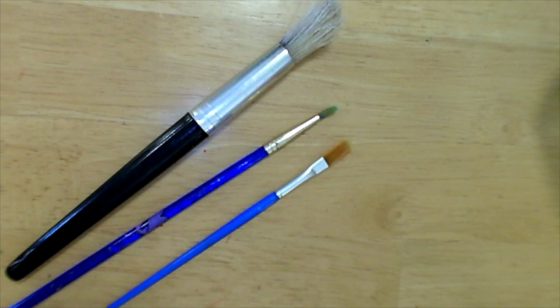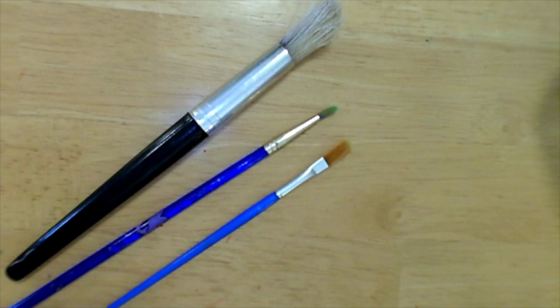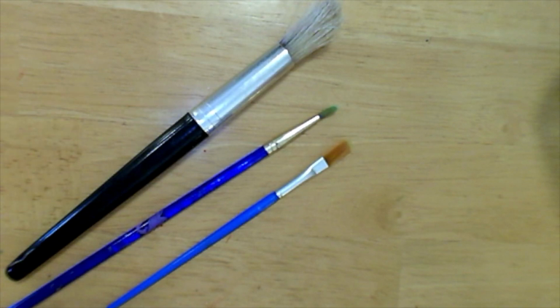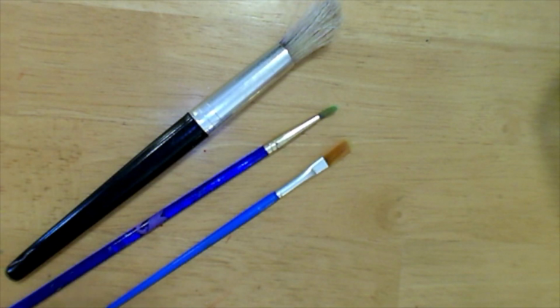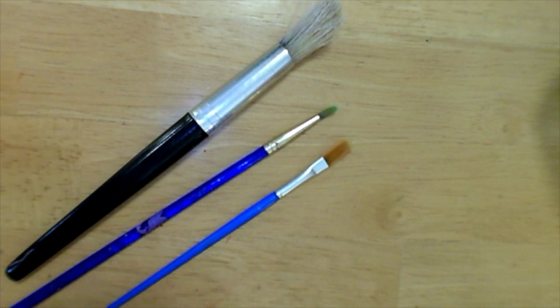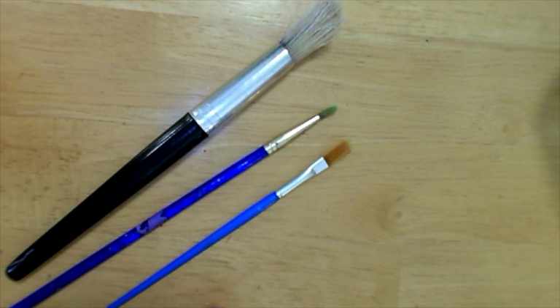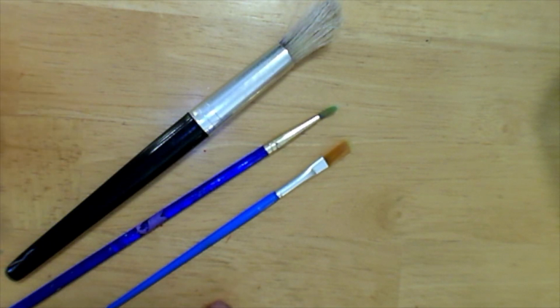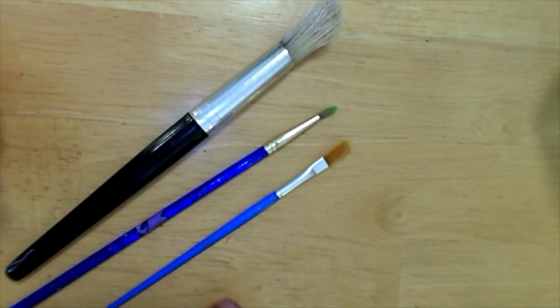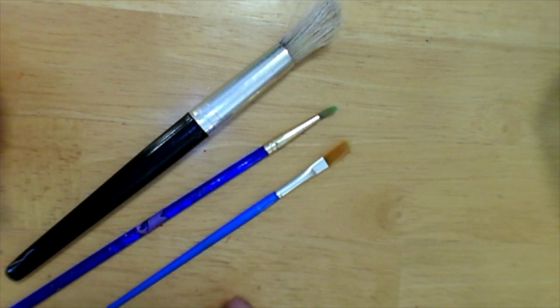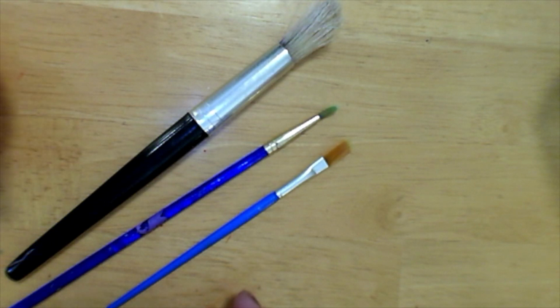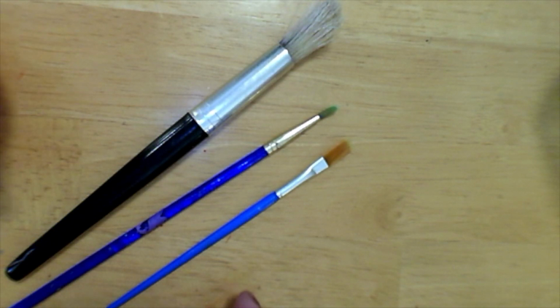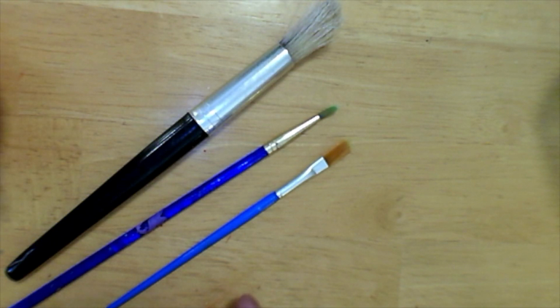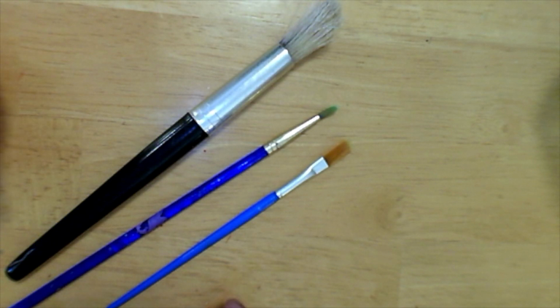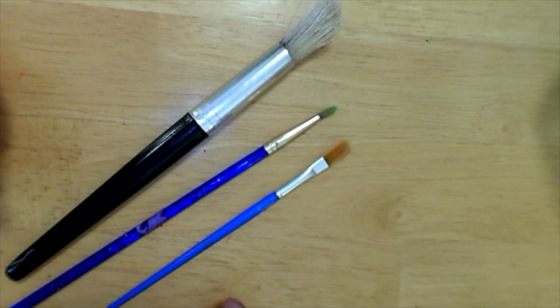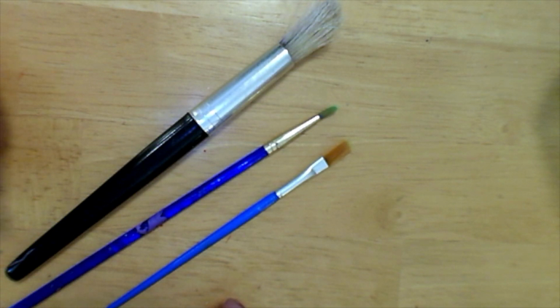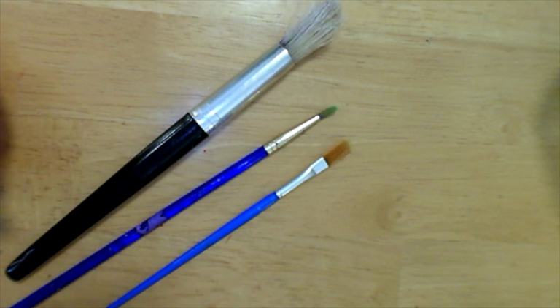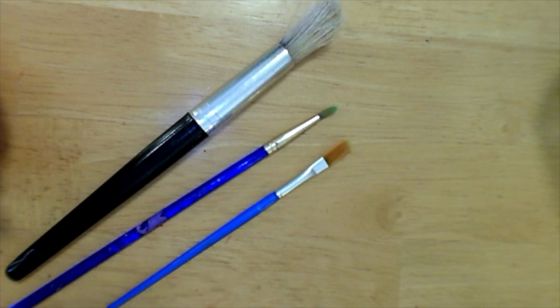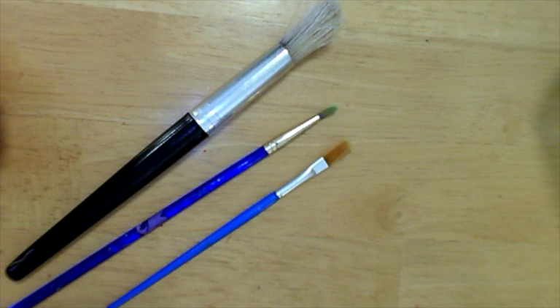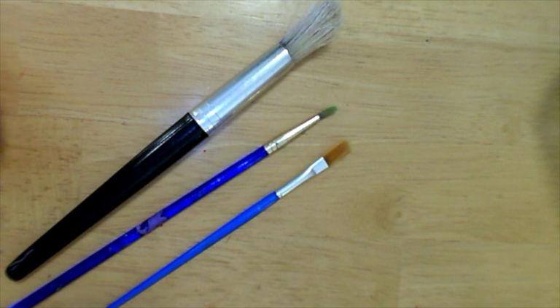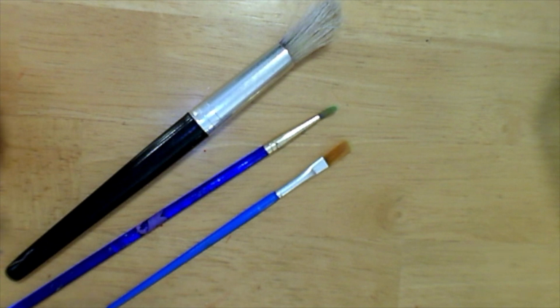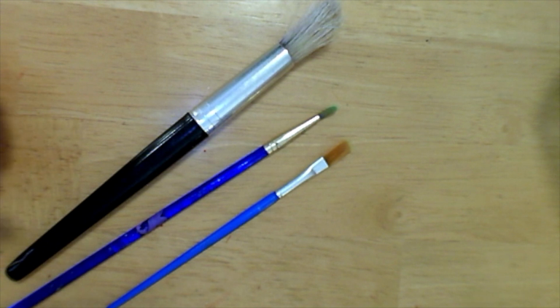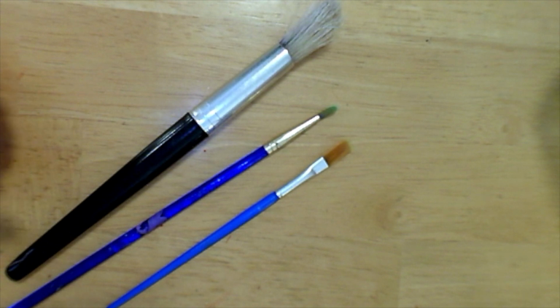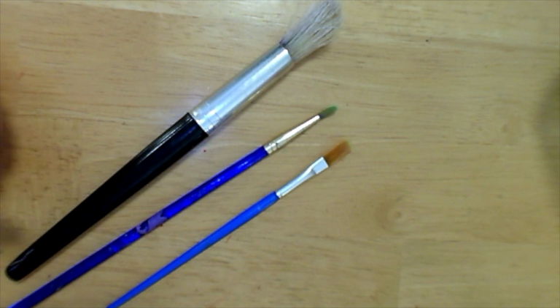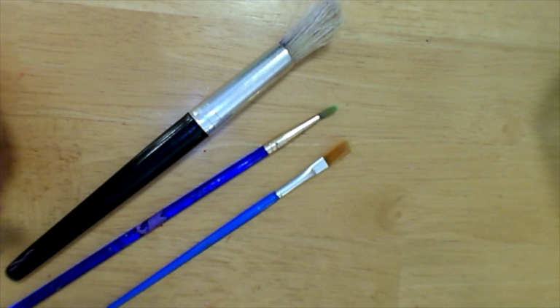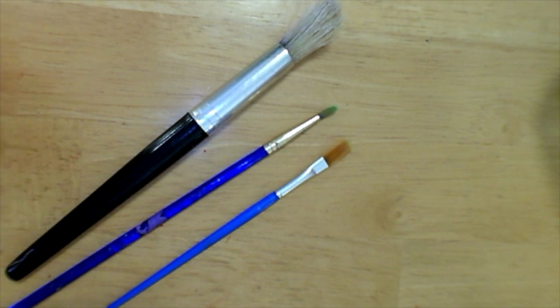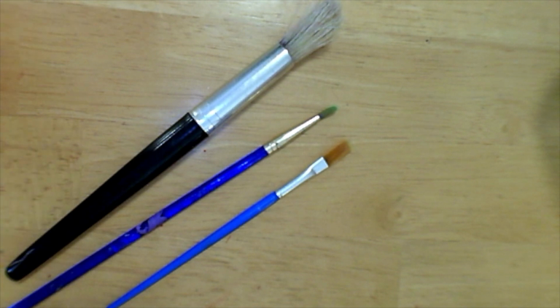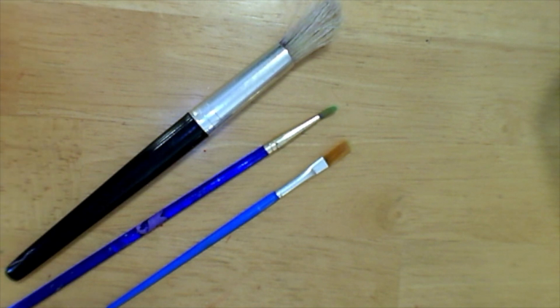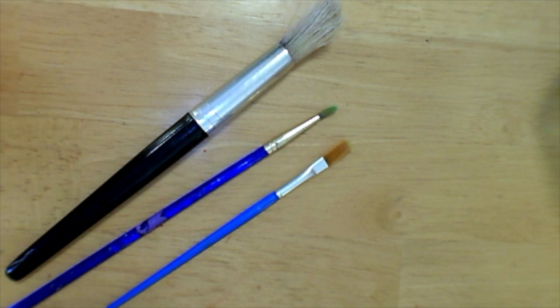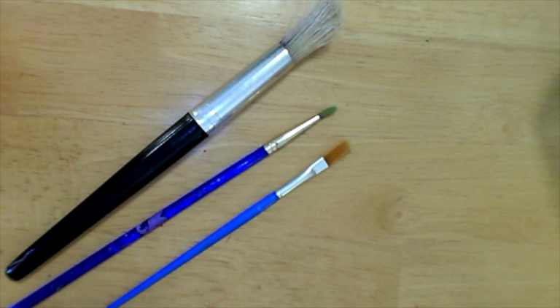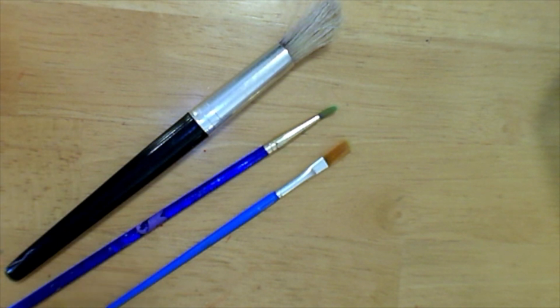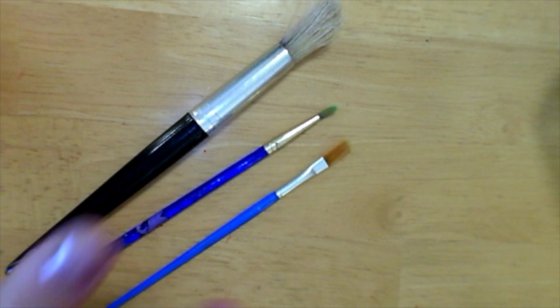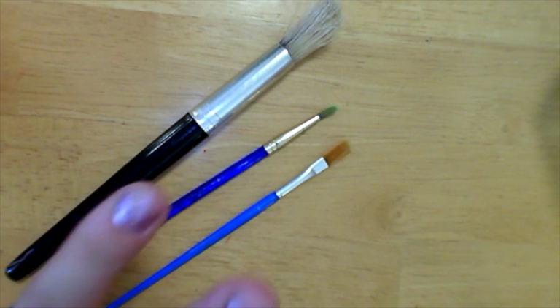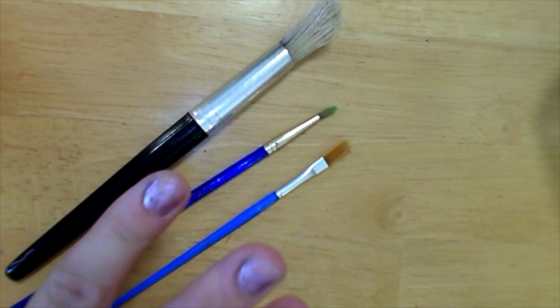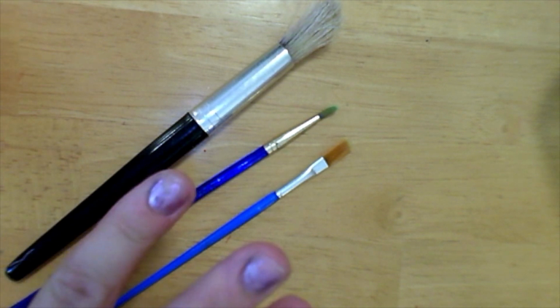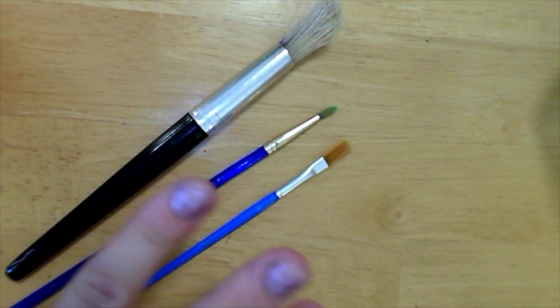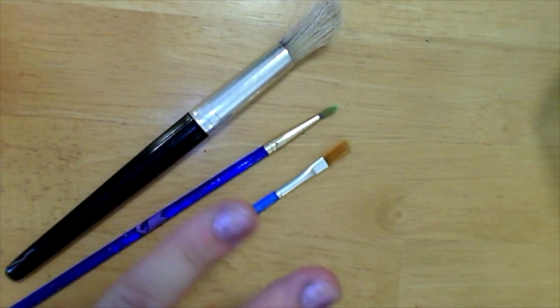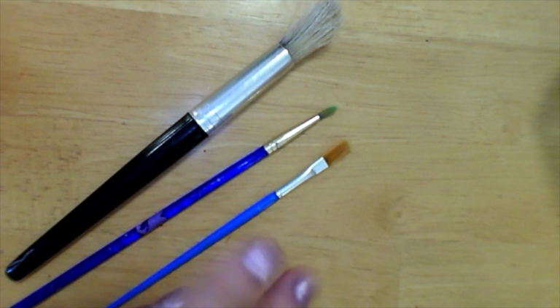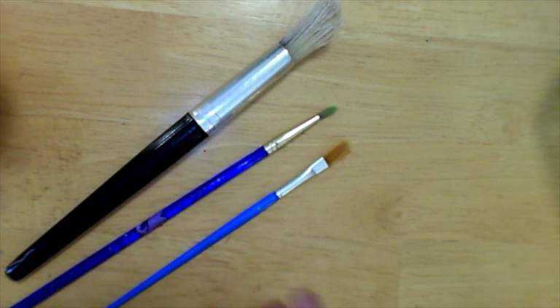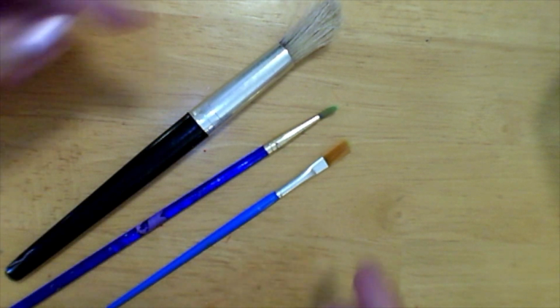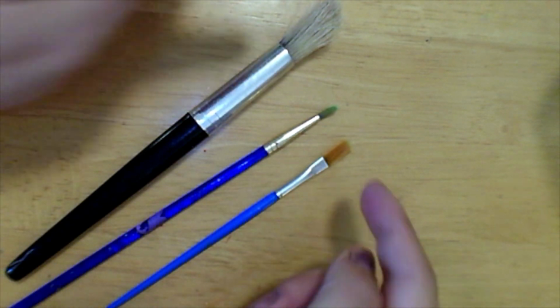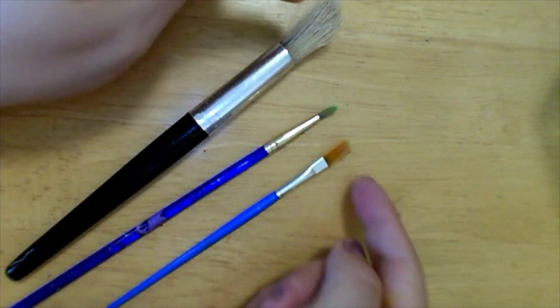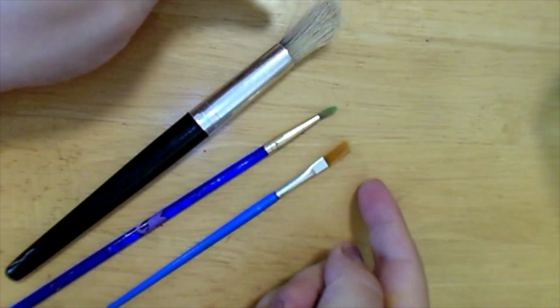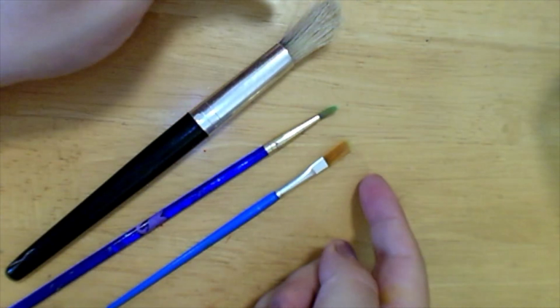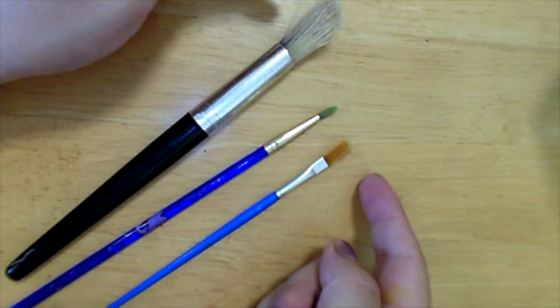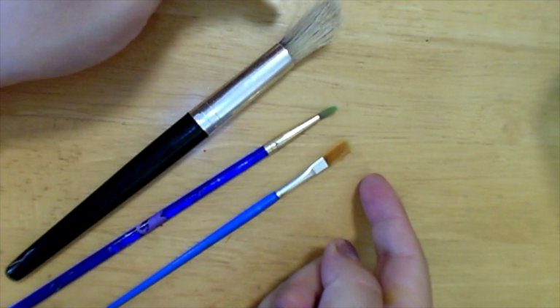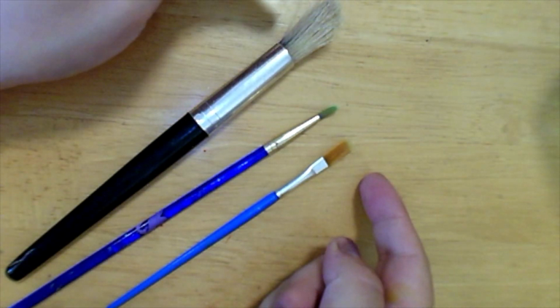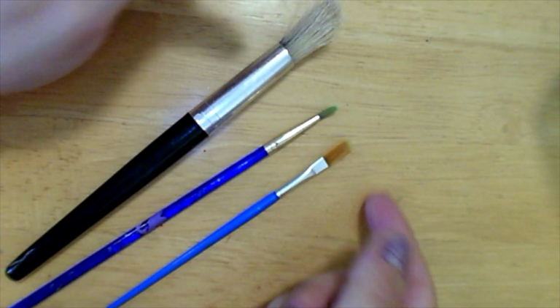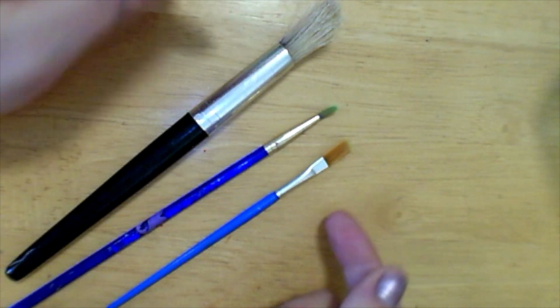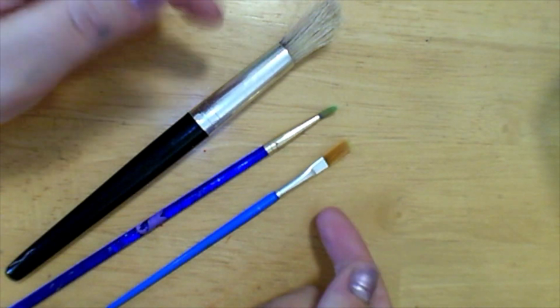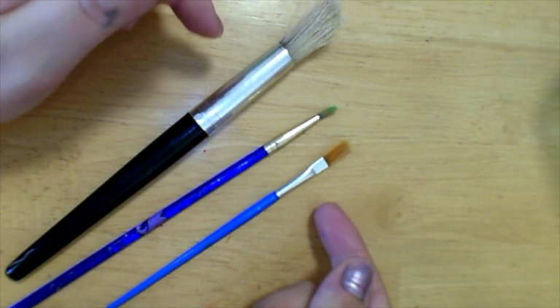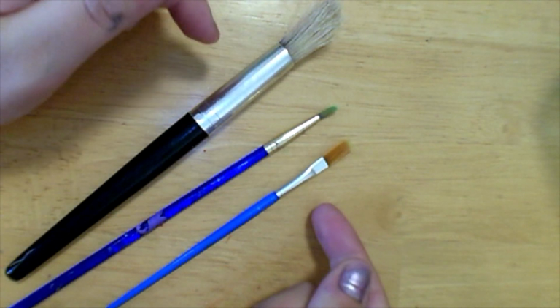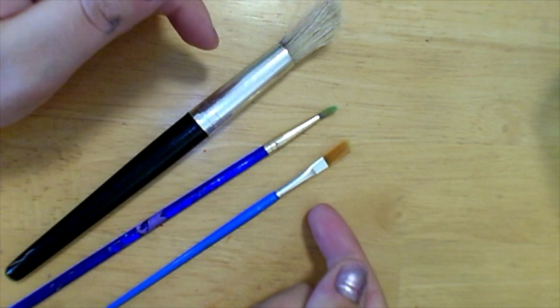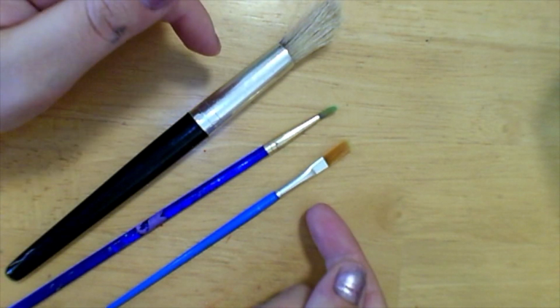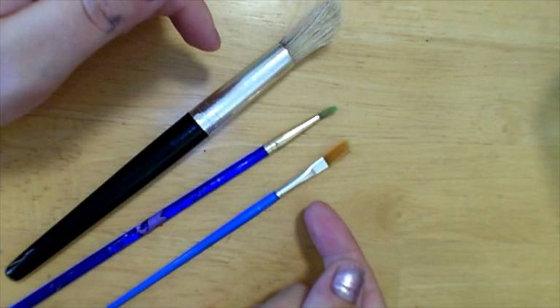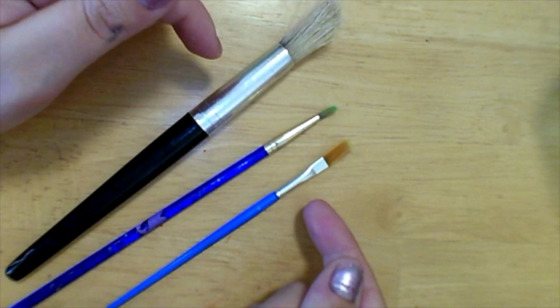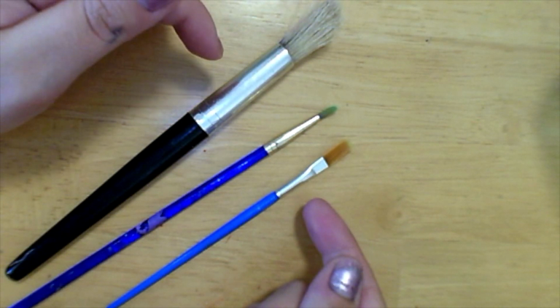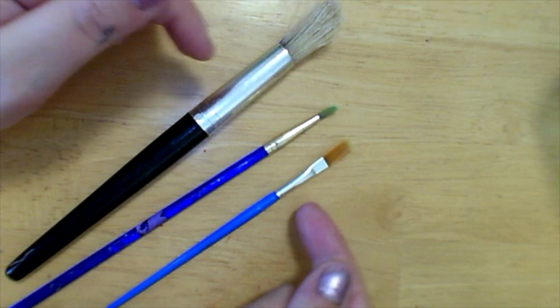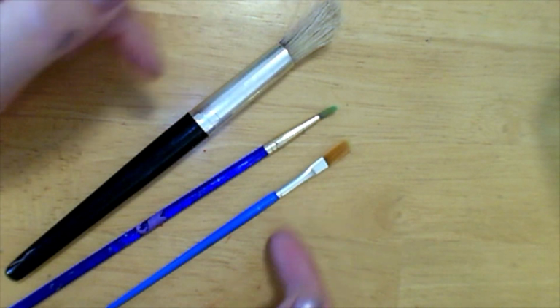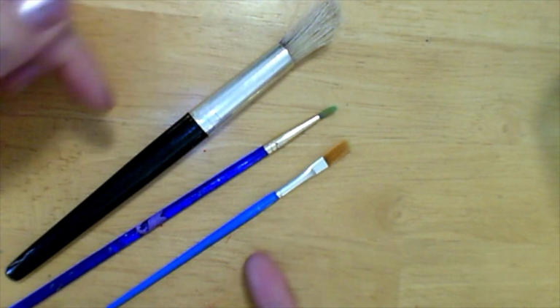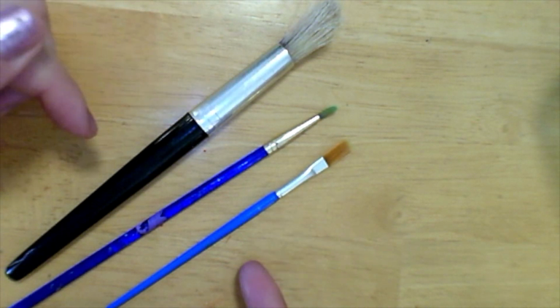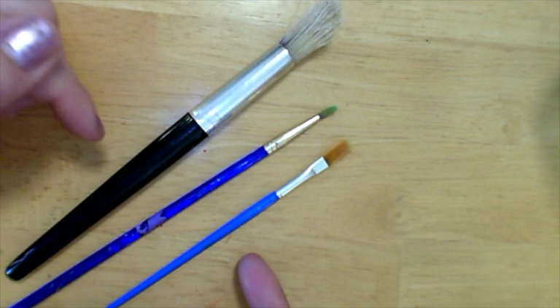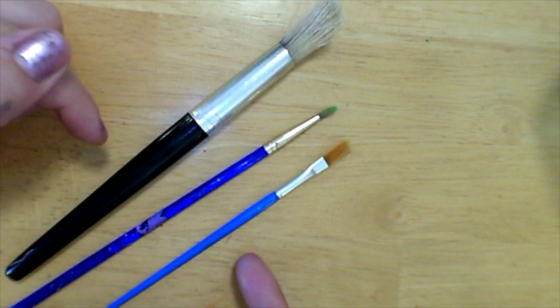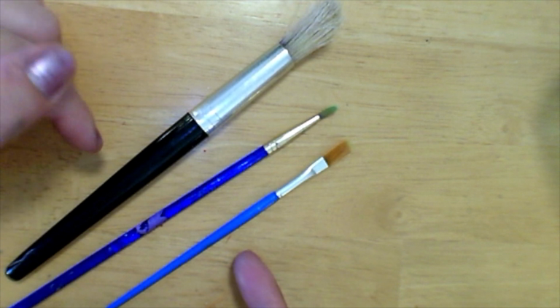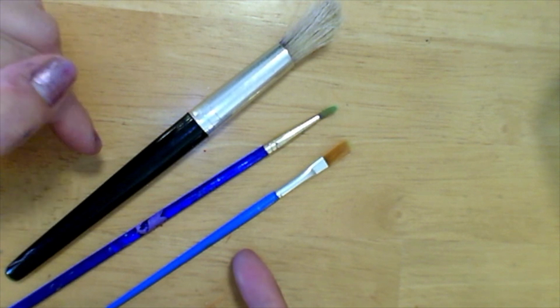These are some of the brushes that we'll be using this year. Brushes have three parts: the bristles, the ferrule, and the handle.